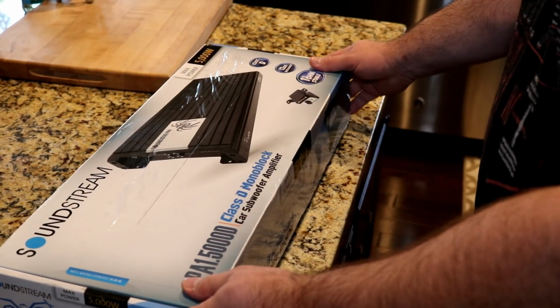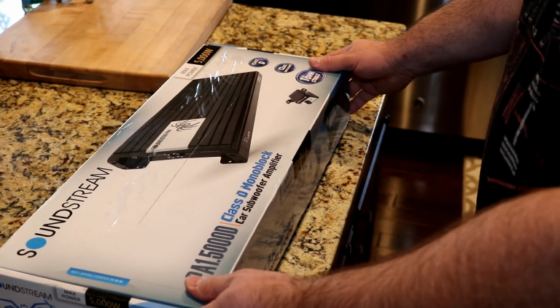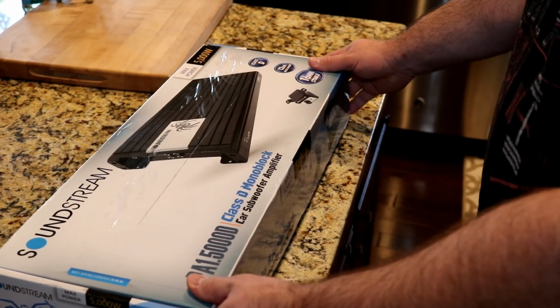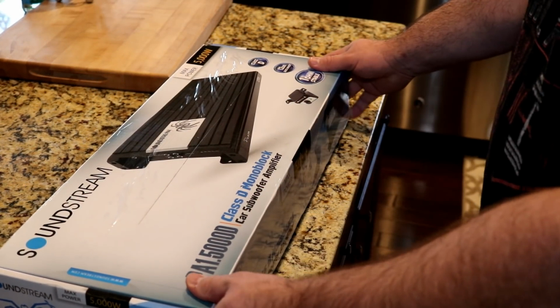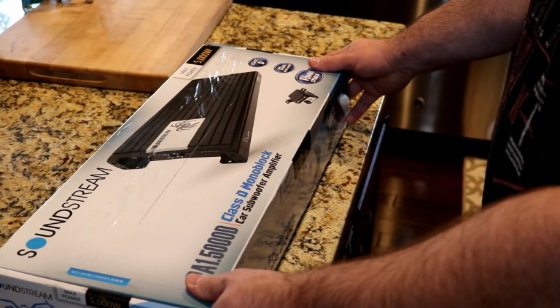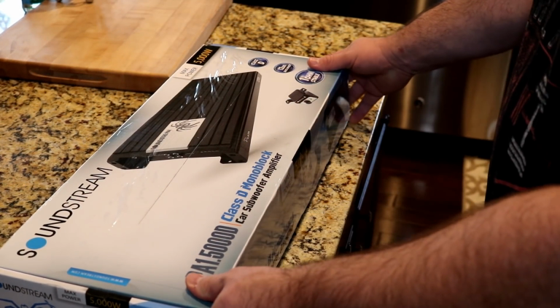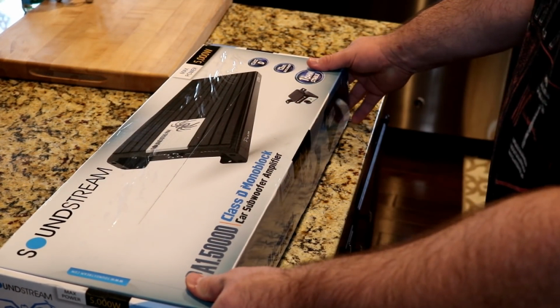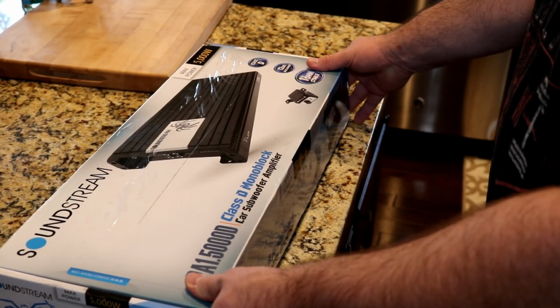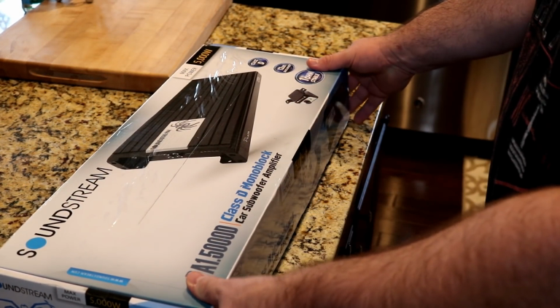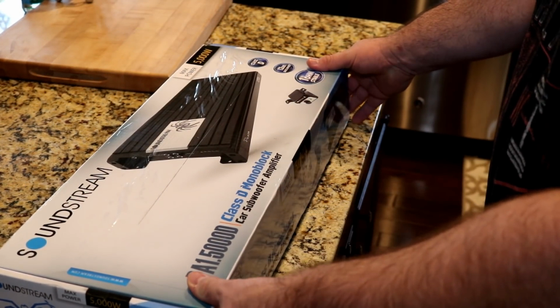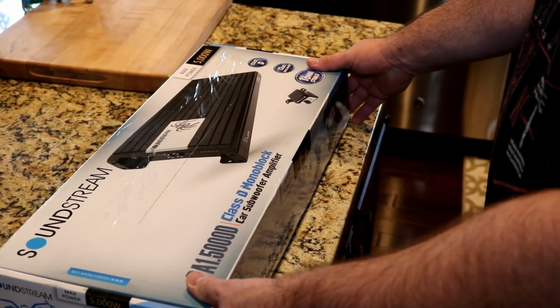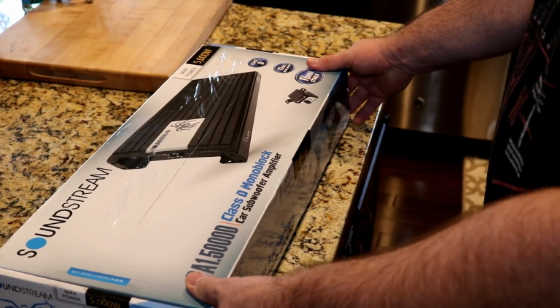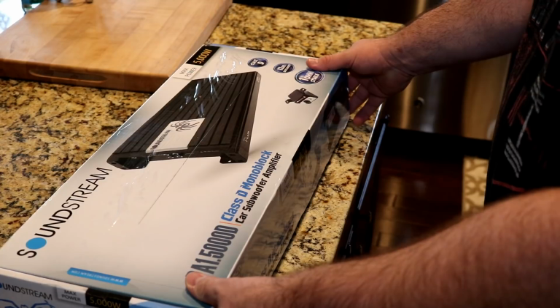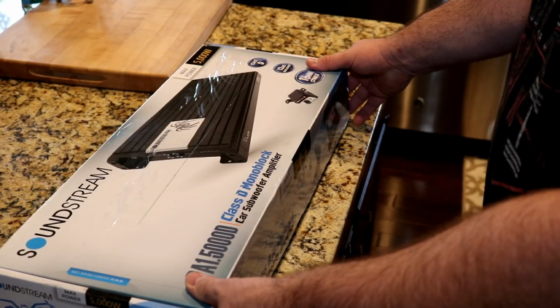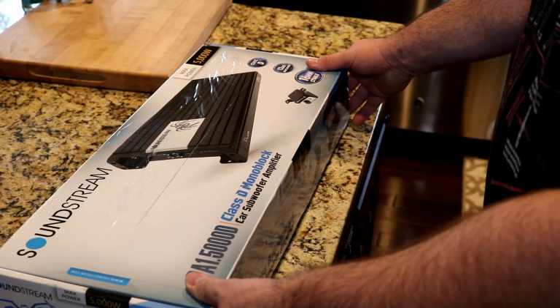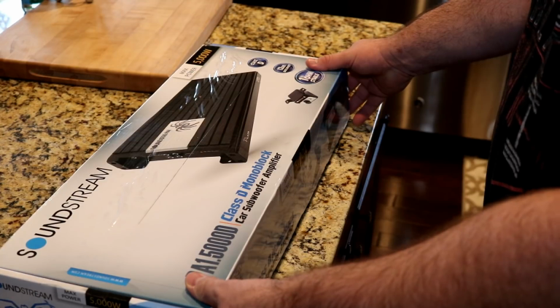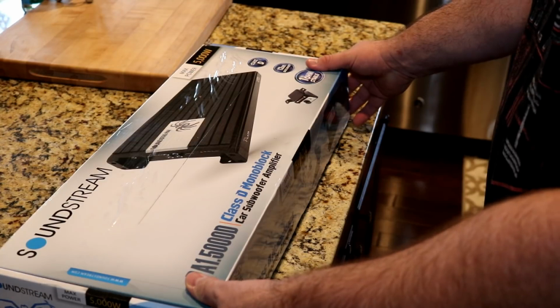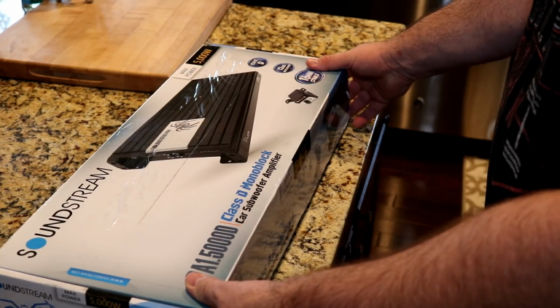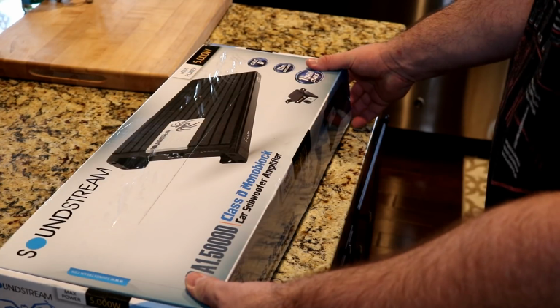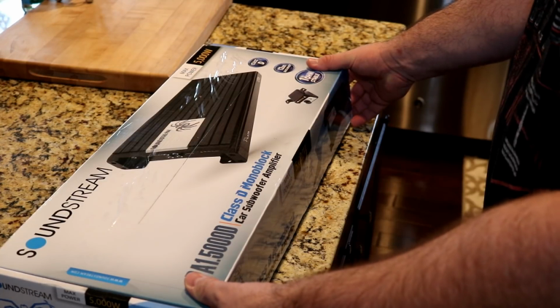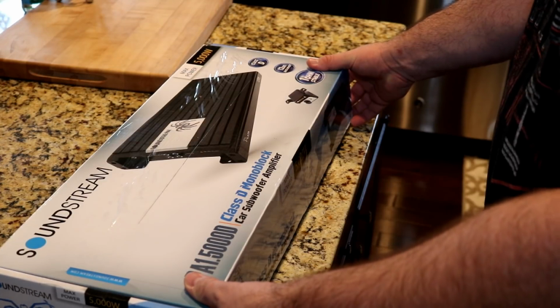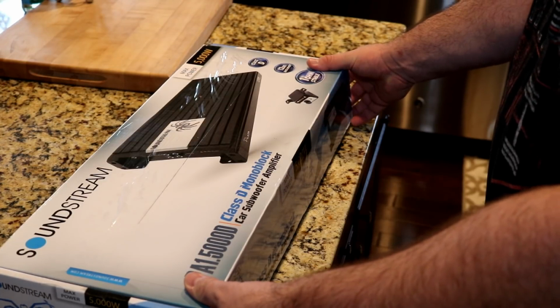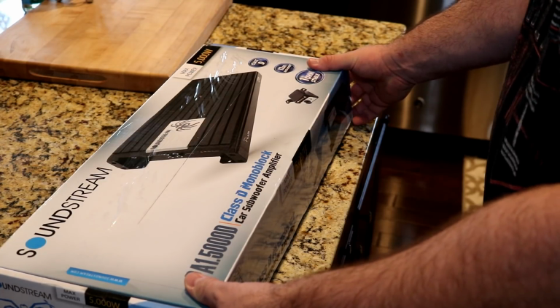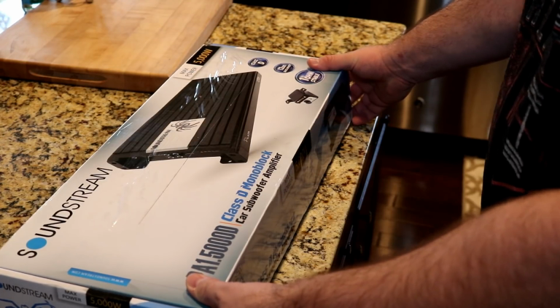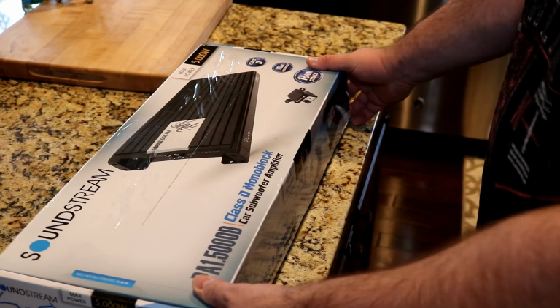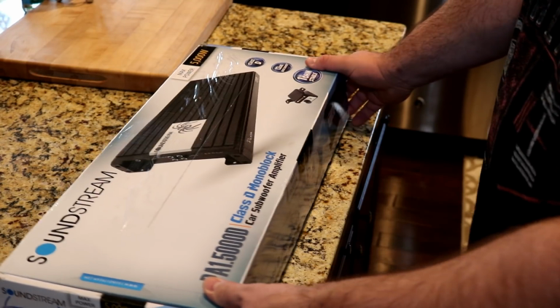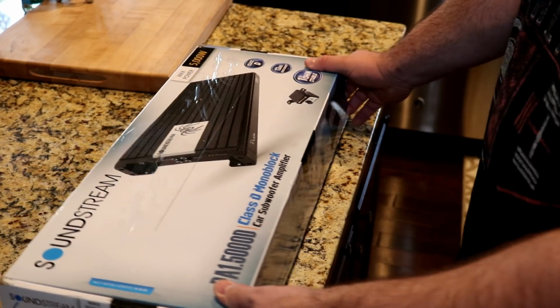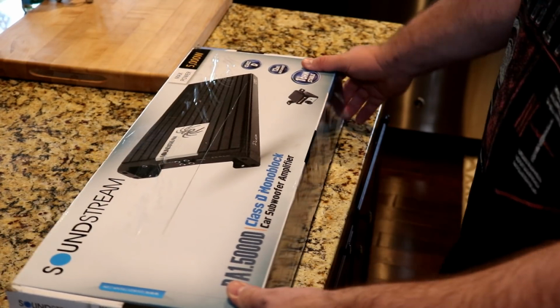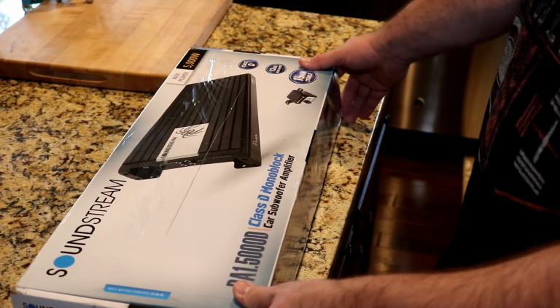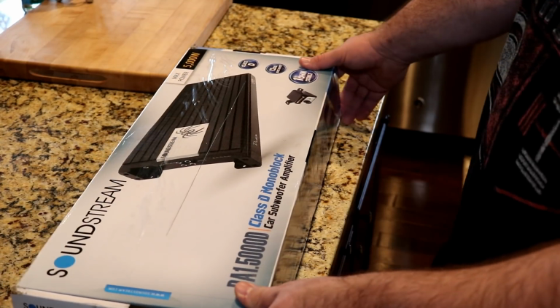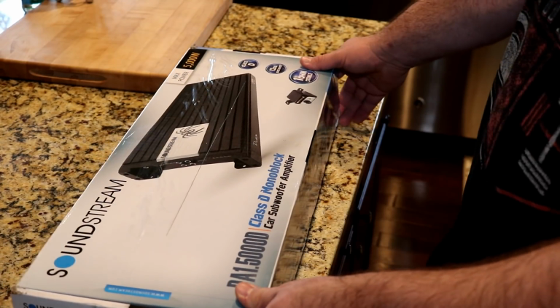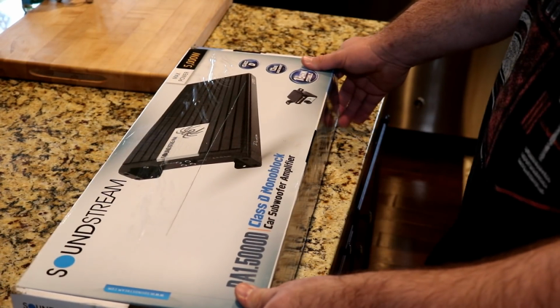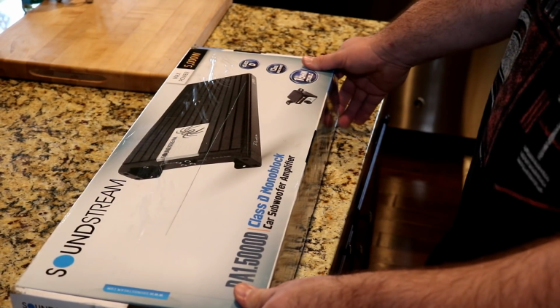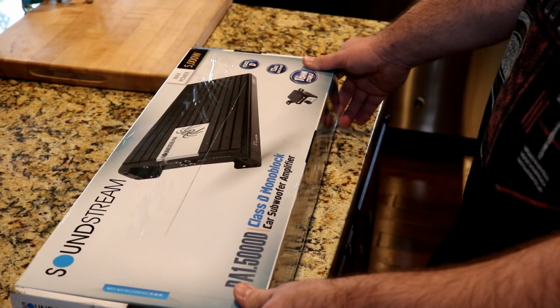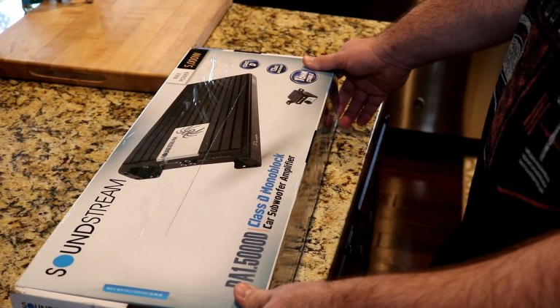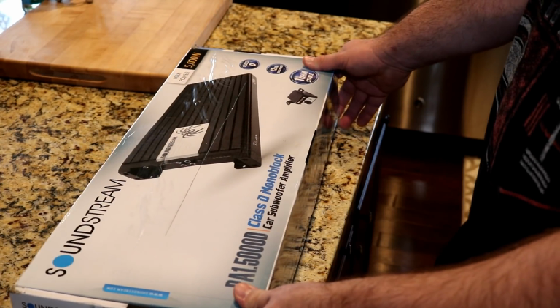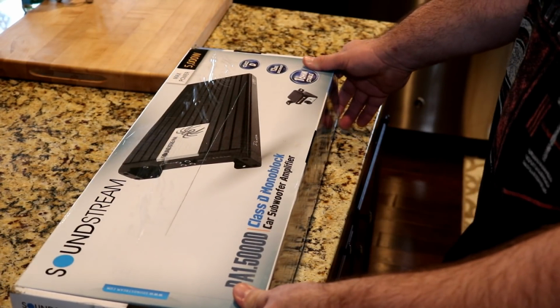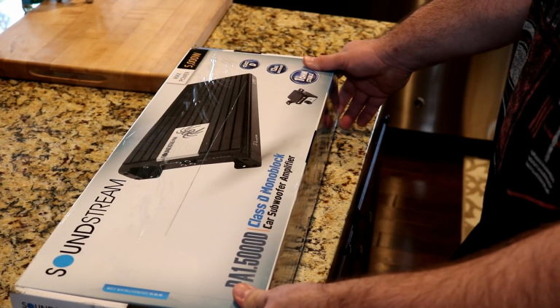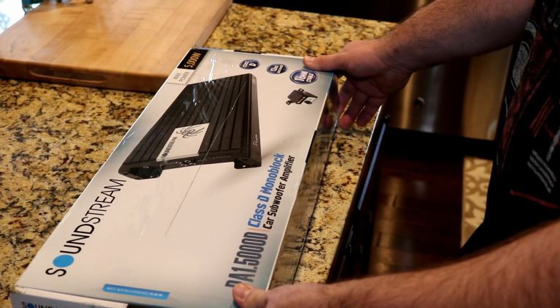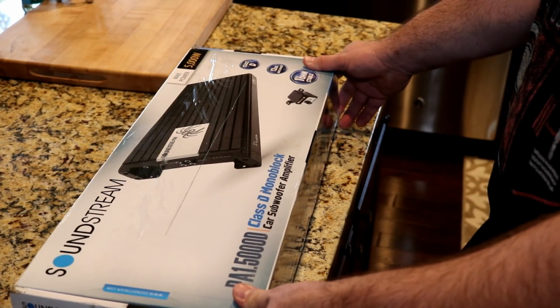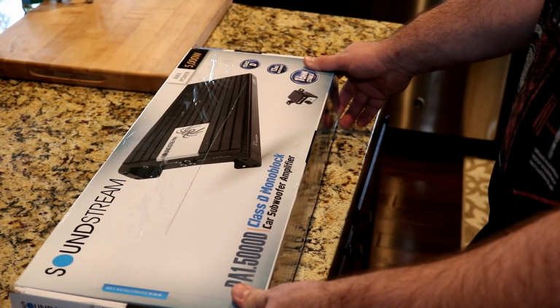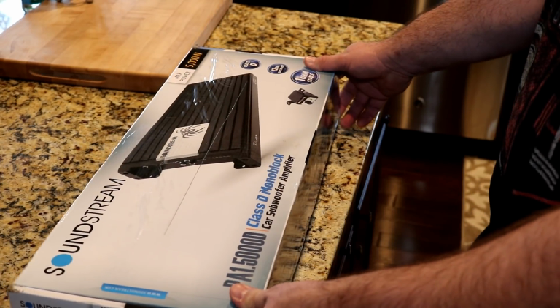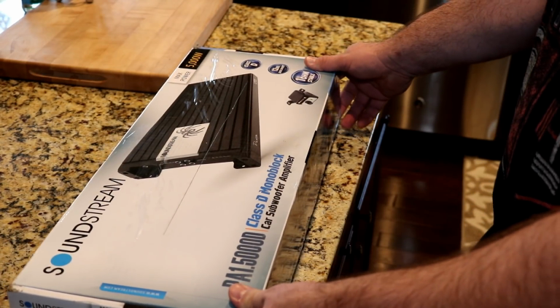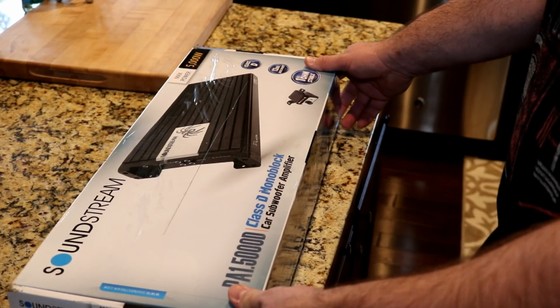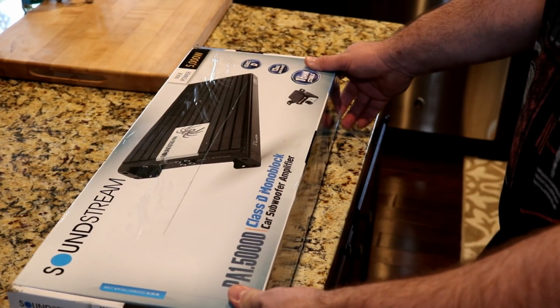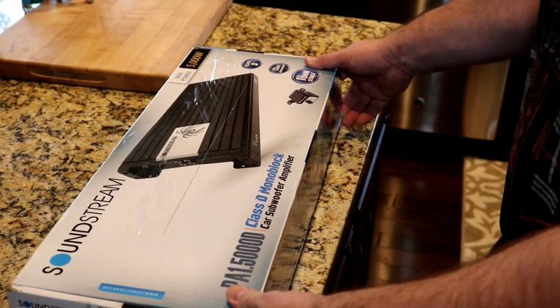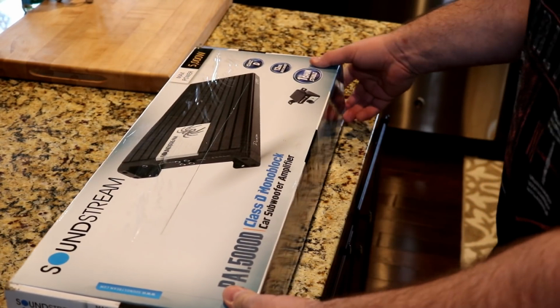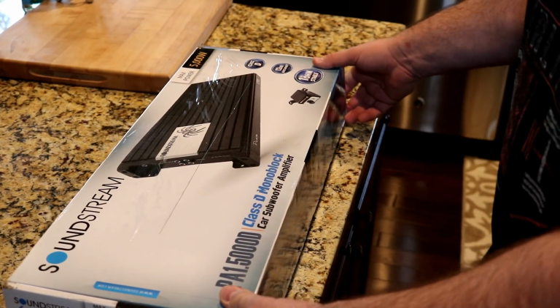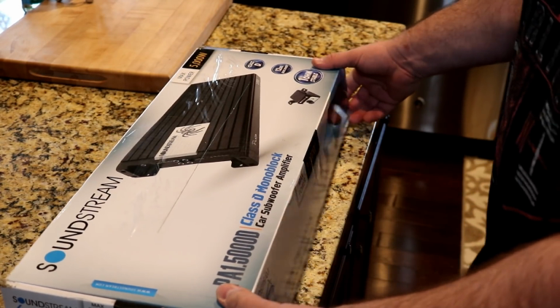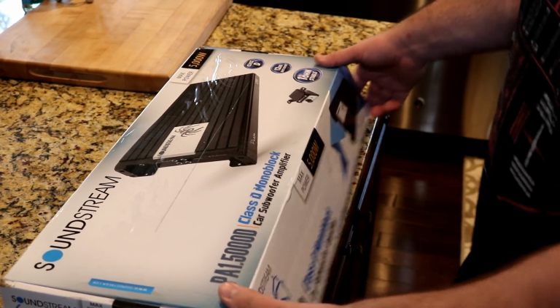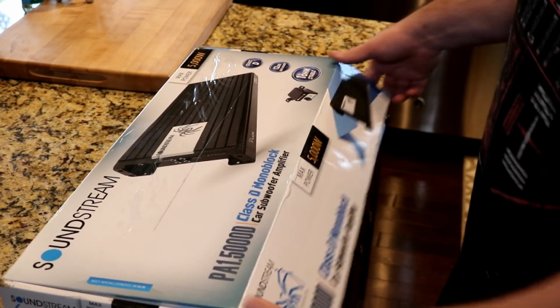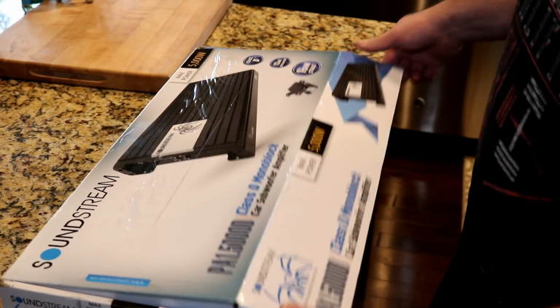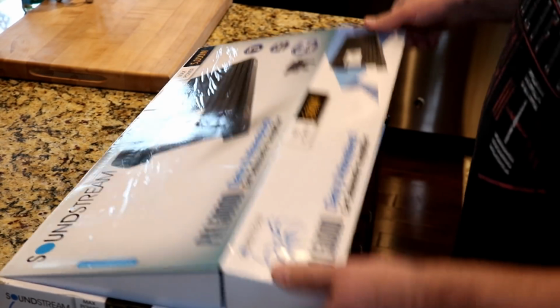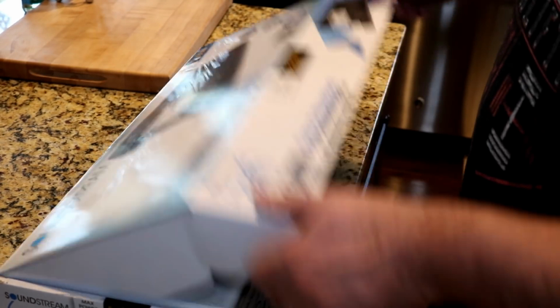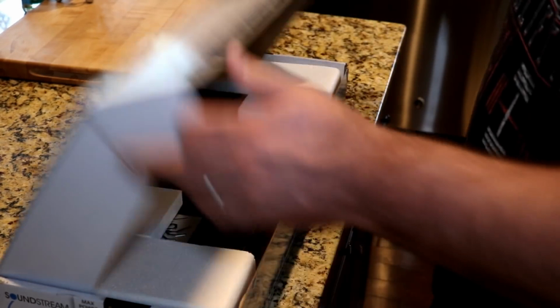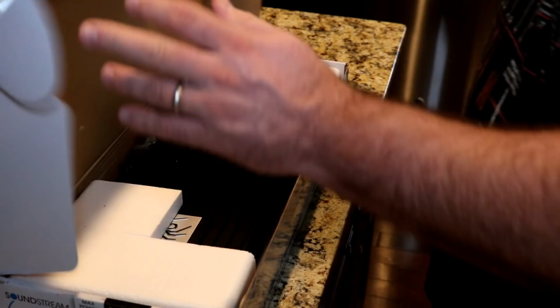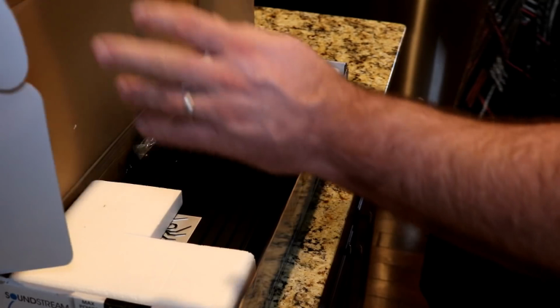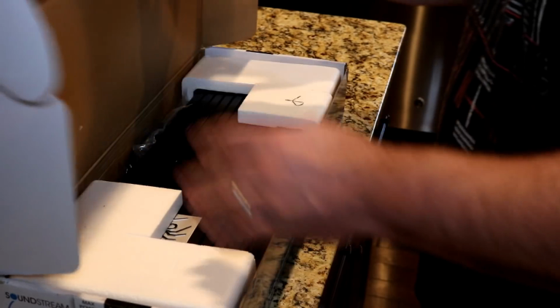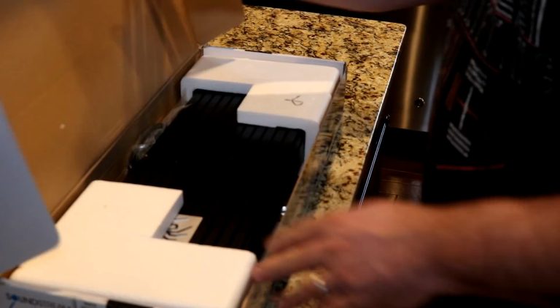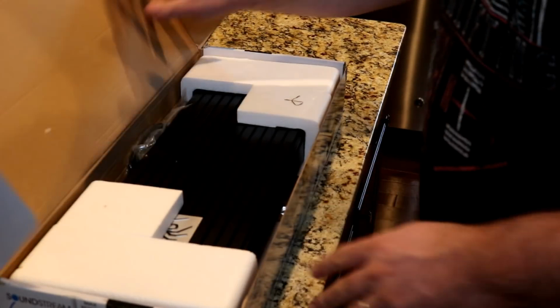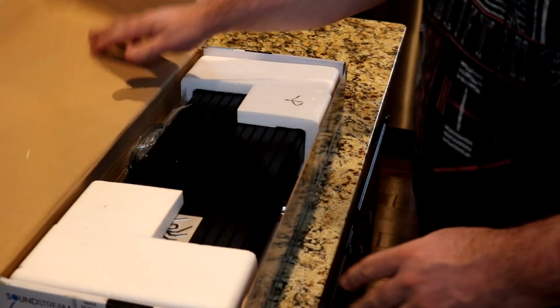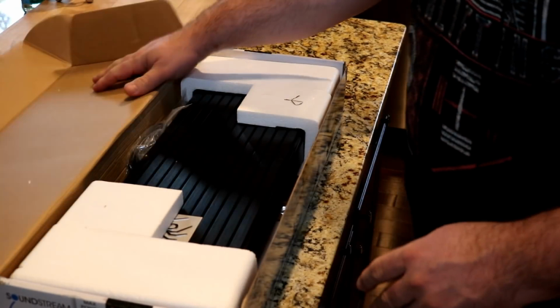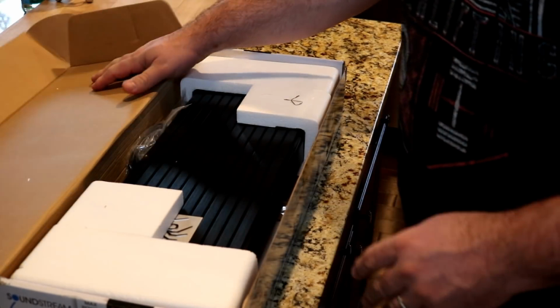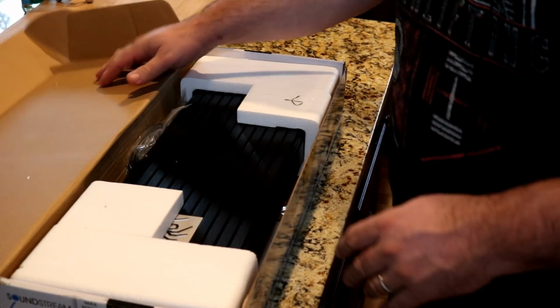So let's jump in here and see what you get for all $190 that you pay.